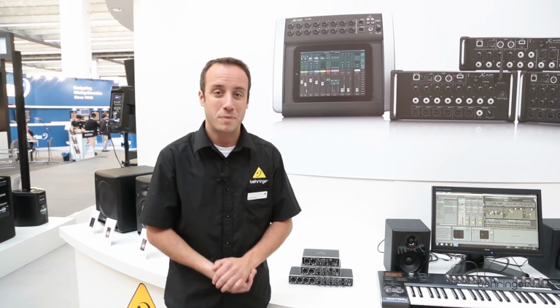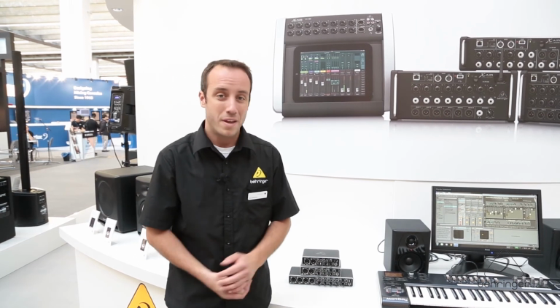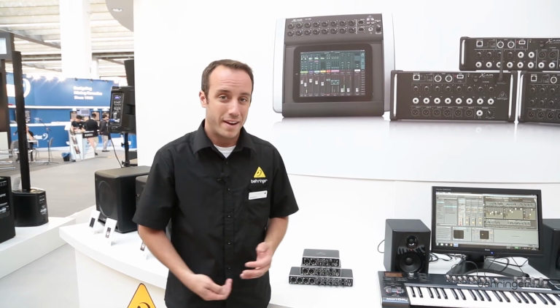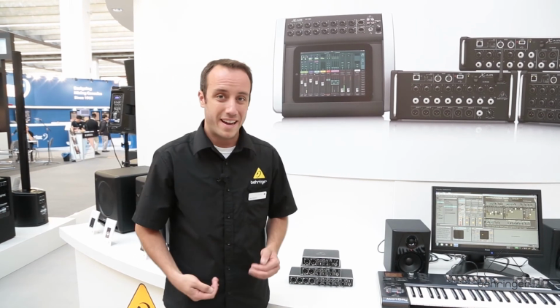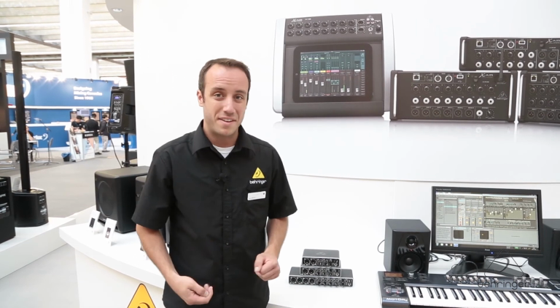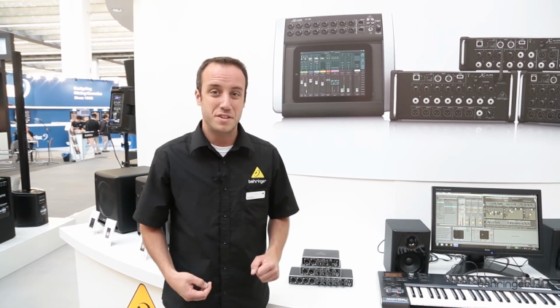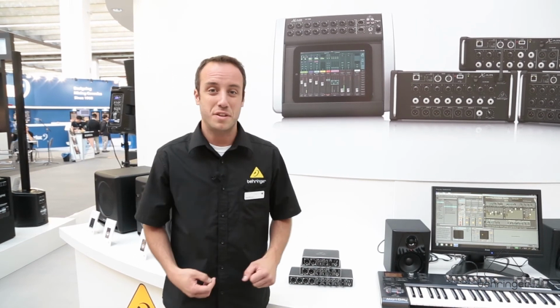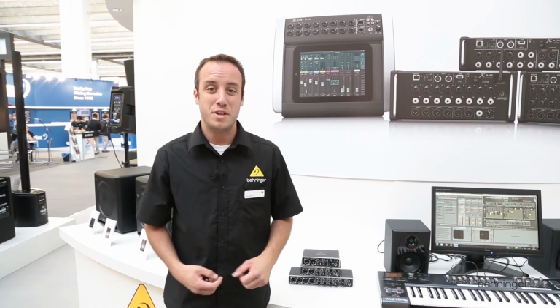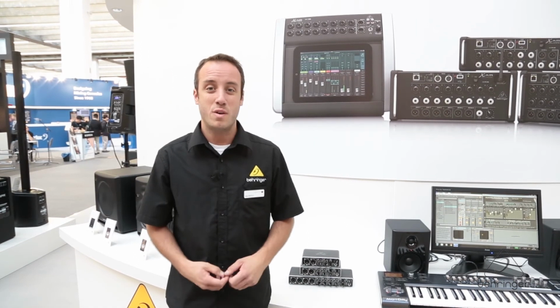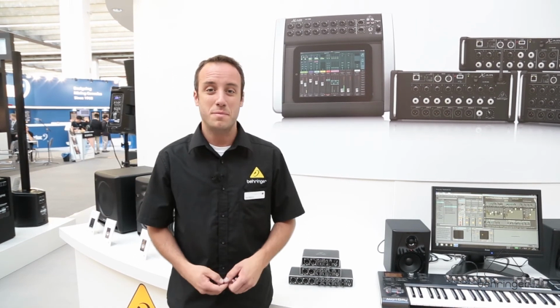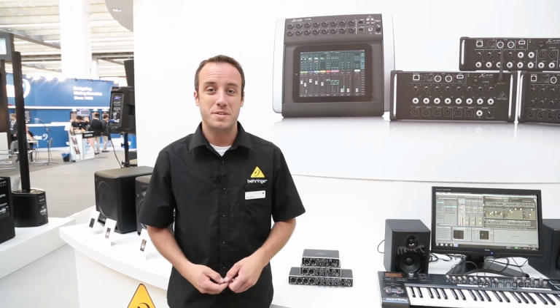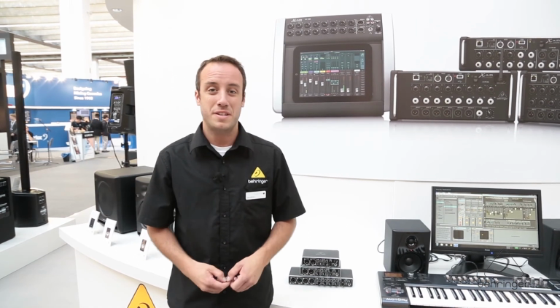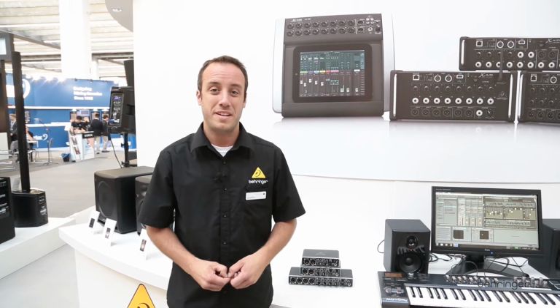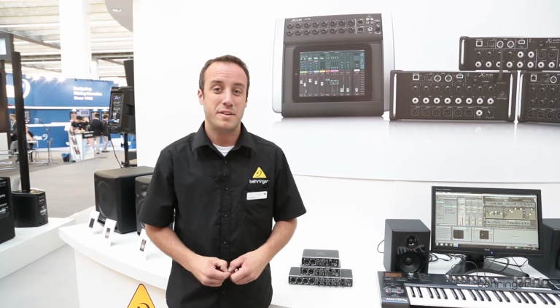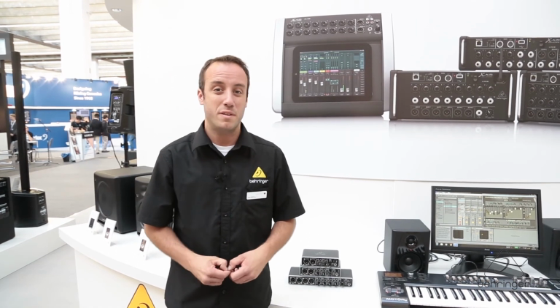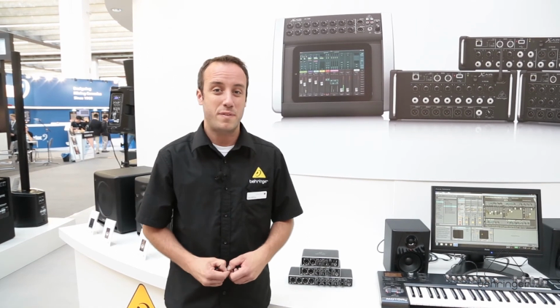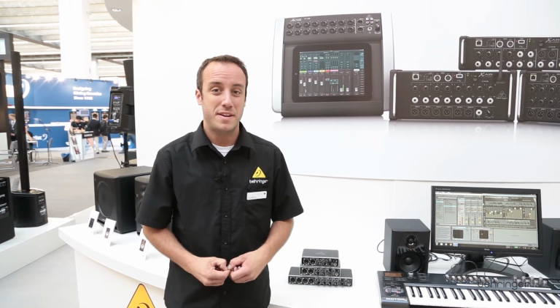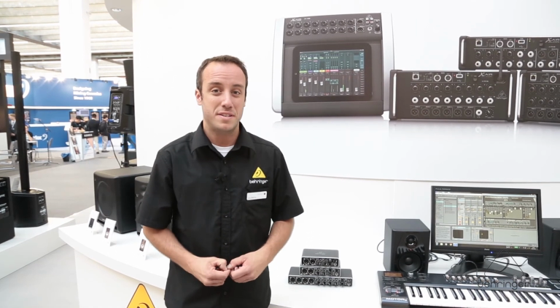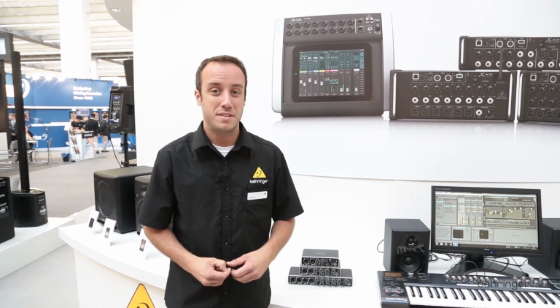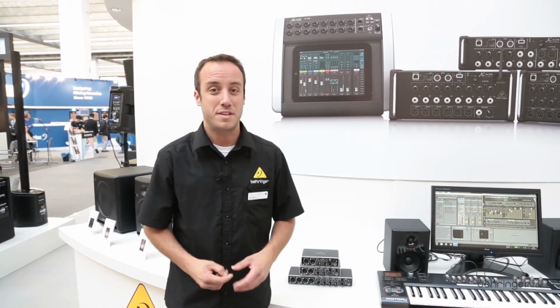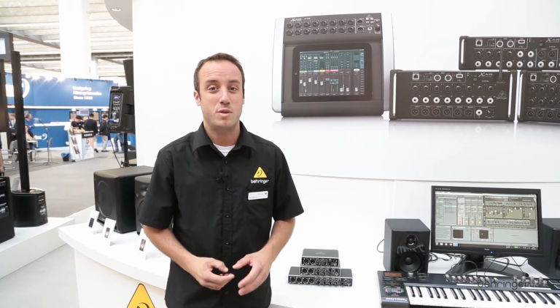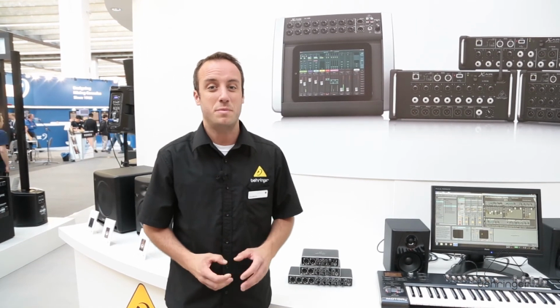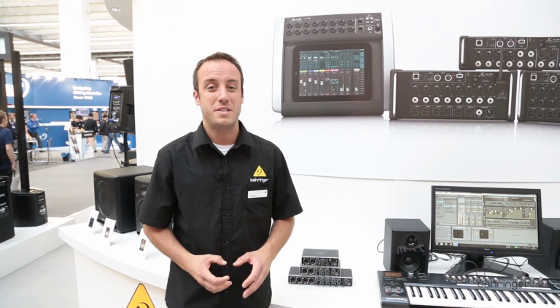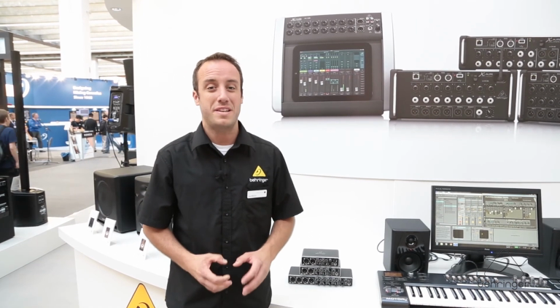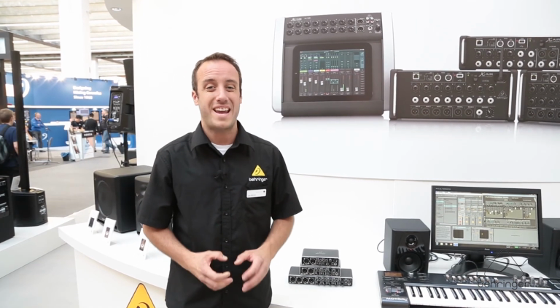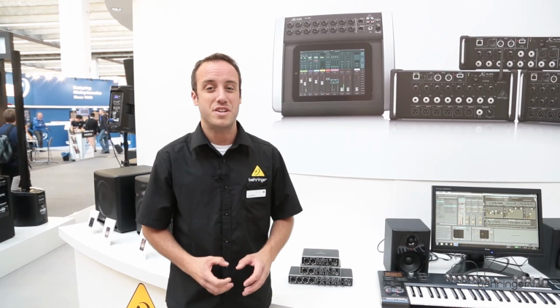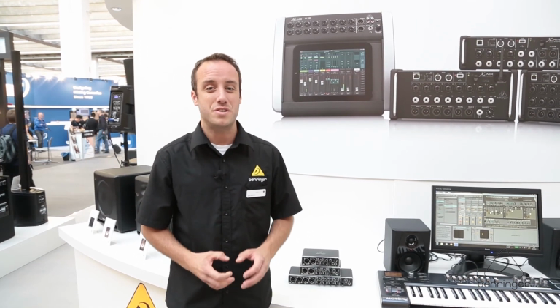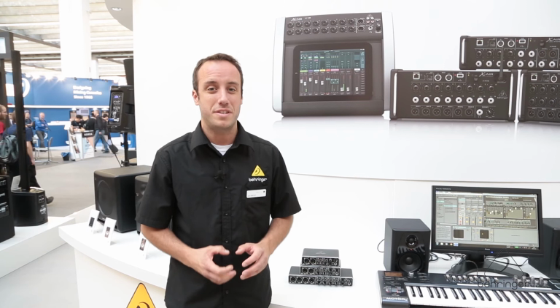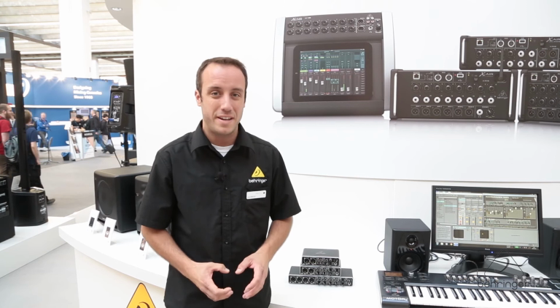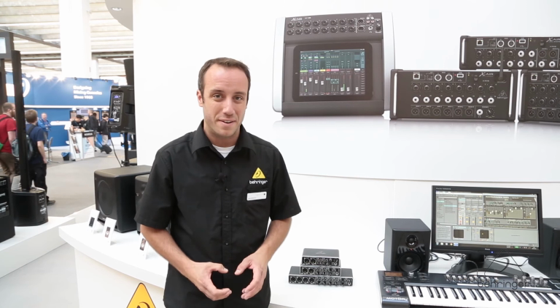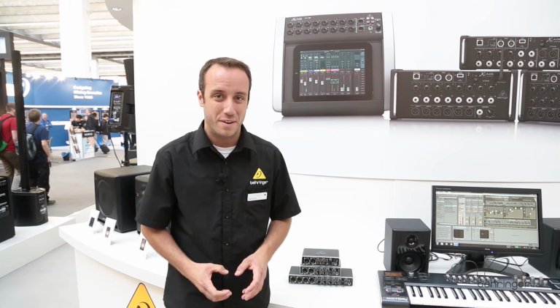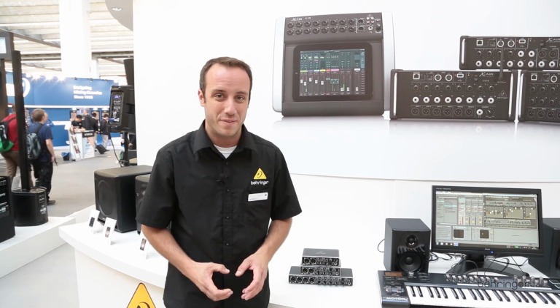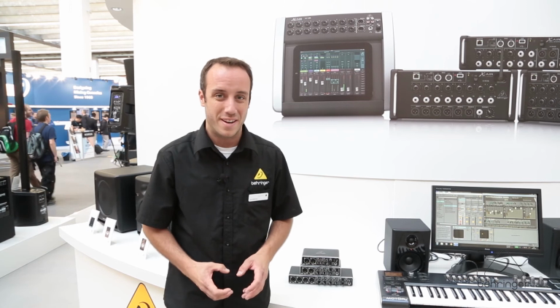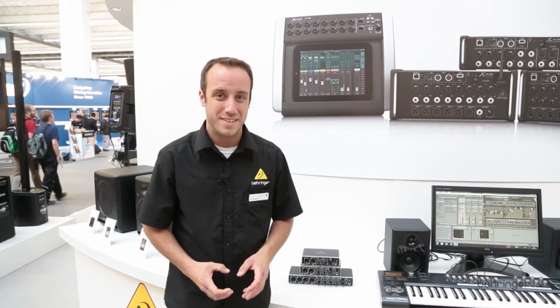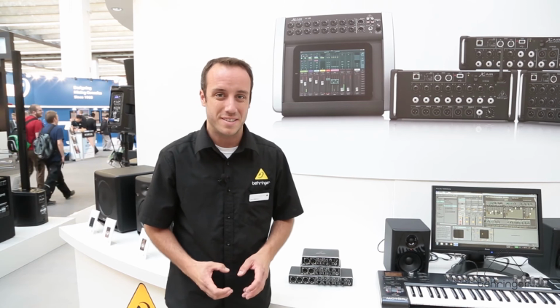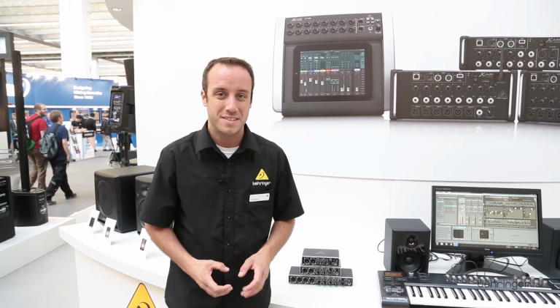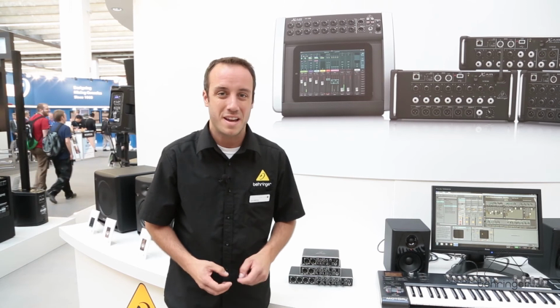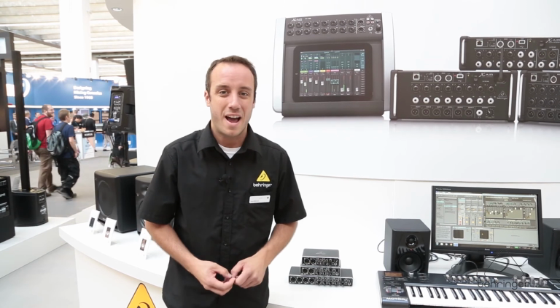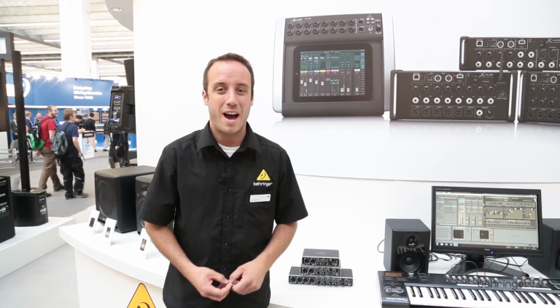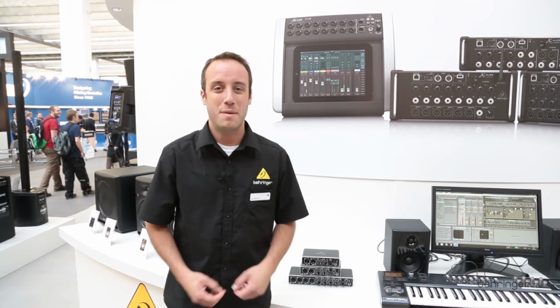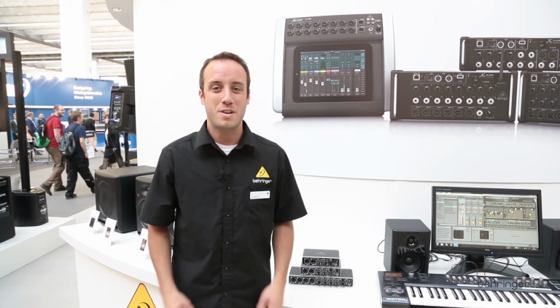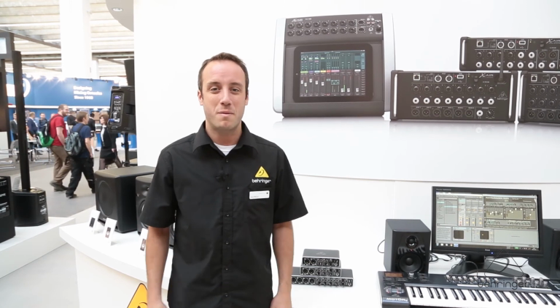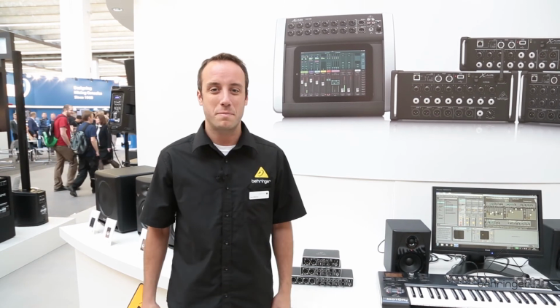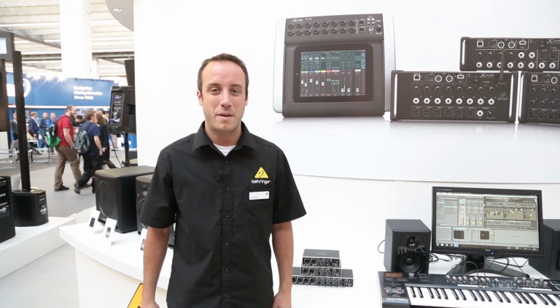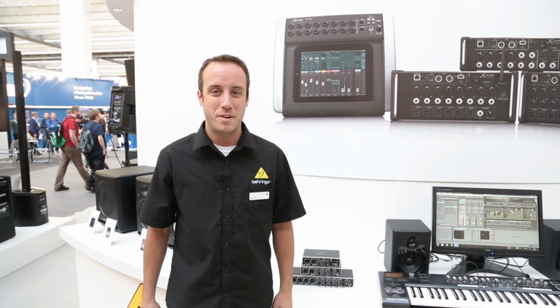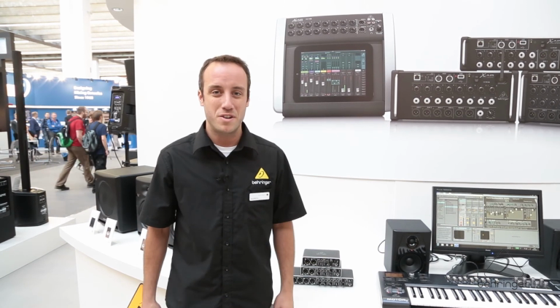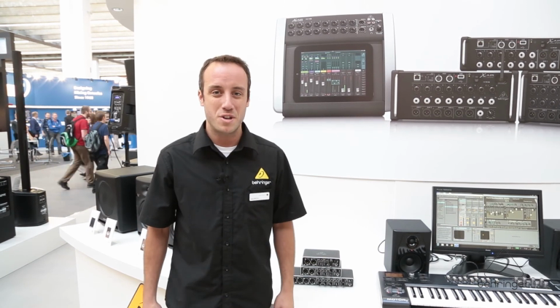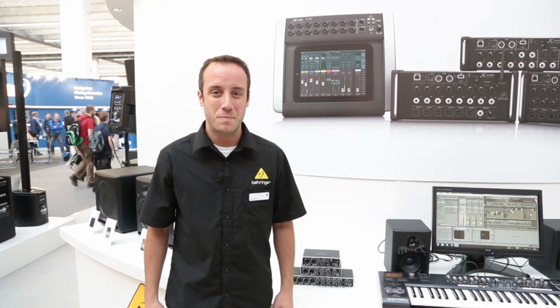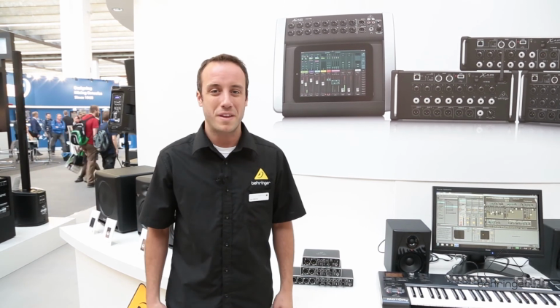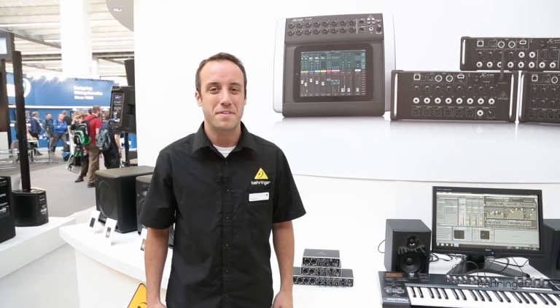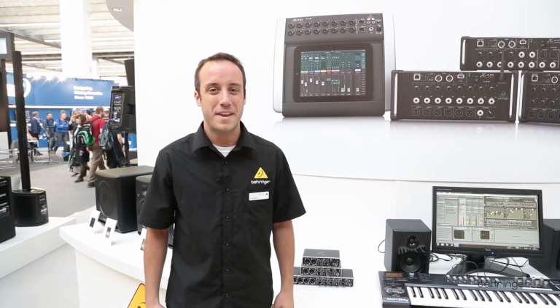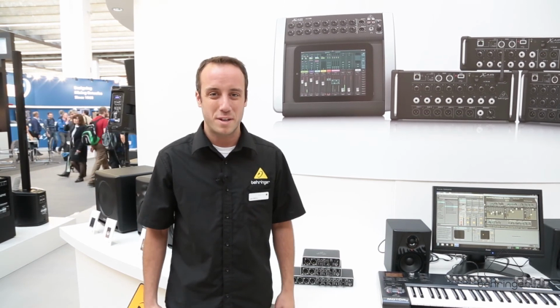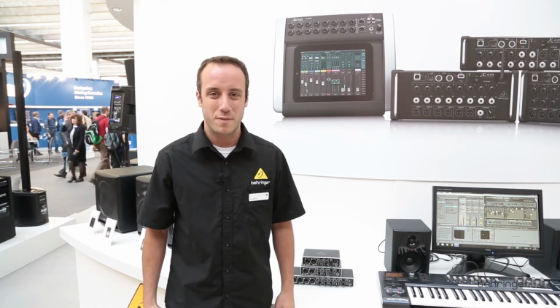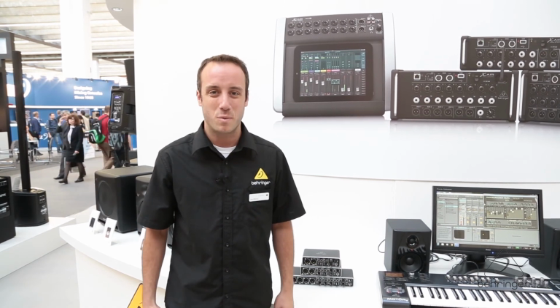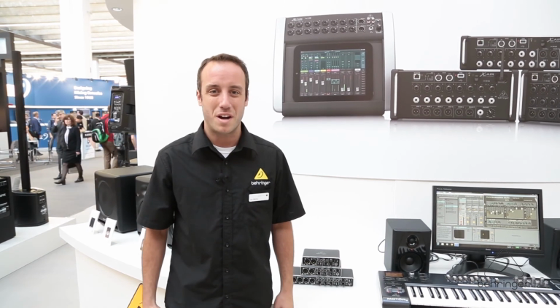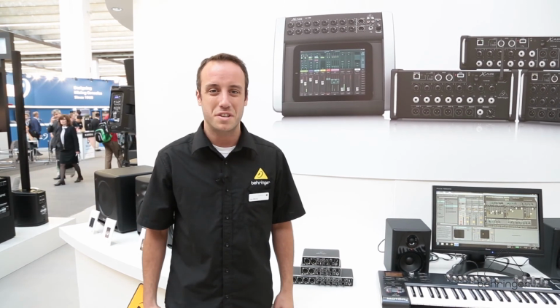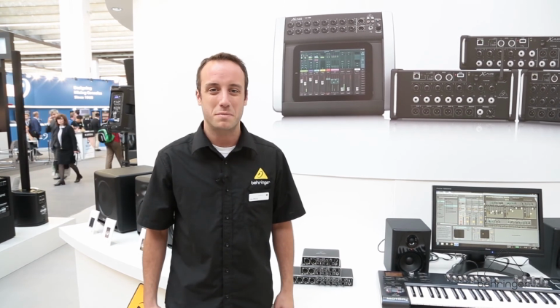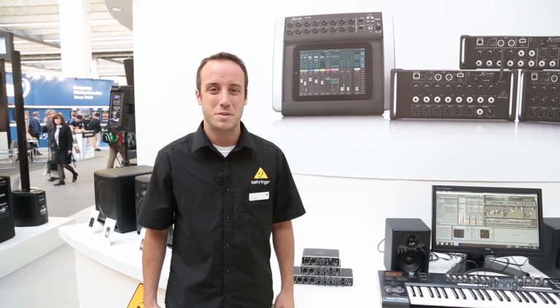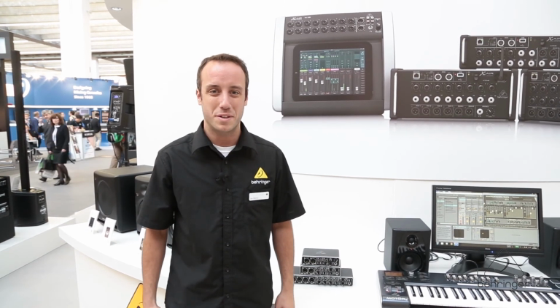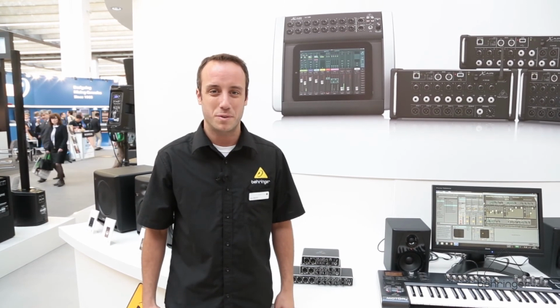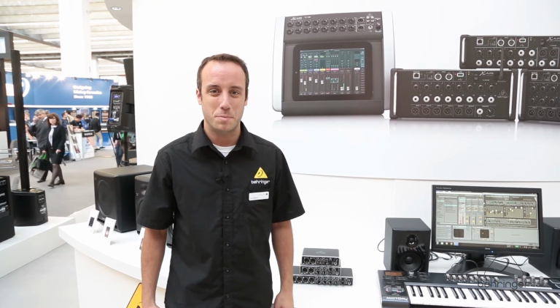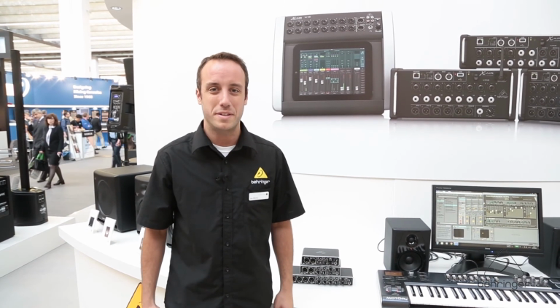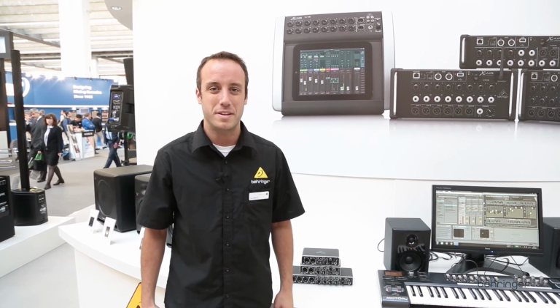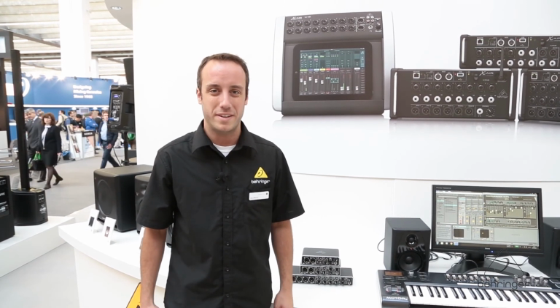So again, these are the UMC HD interfaces. I'm John with Behringer and thank you for watching Music Group TV.